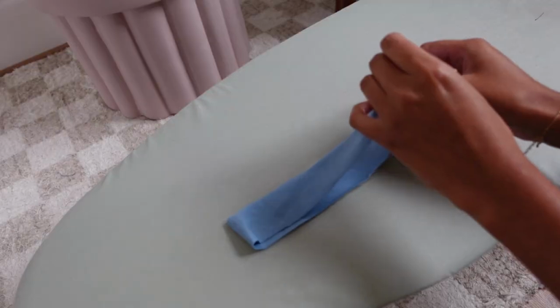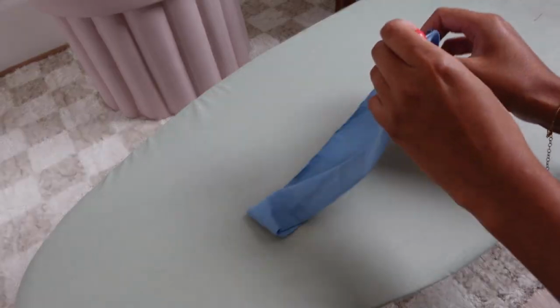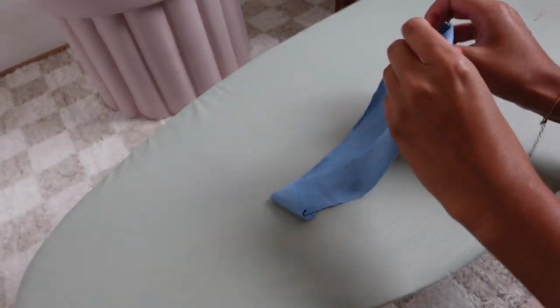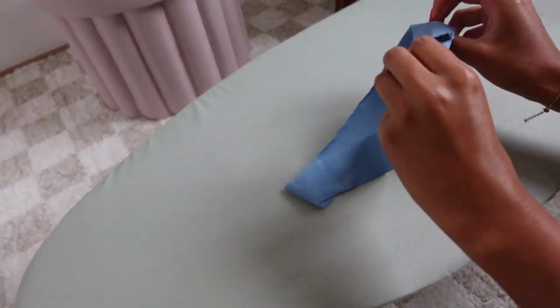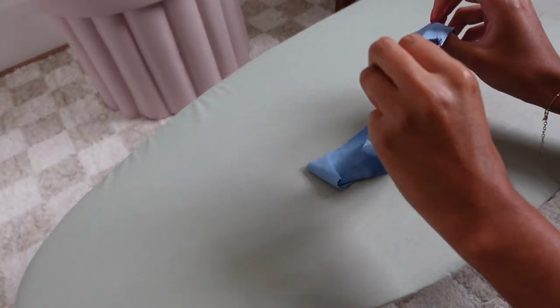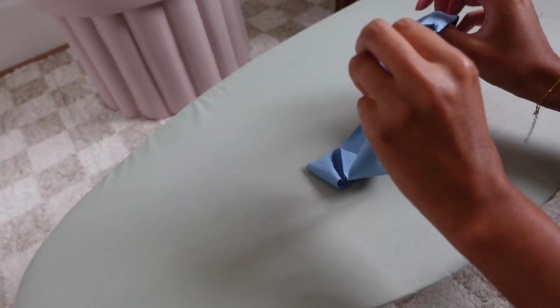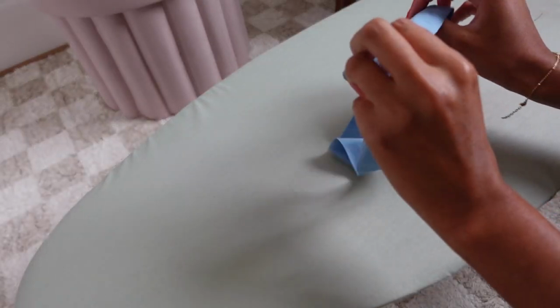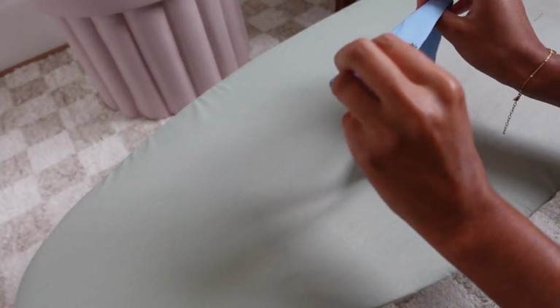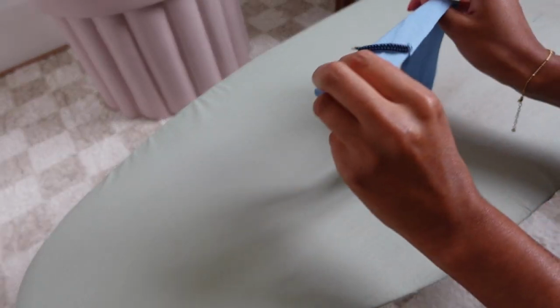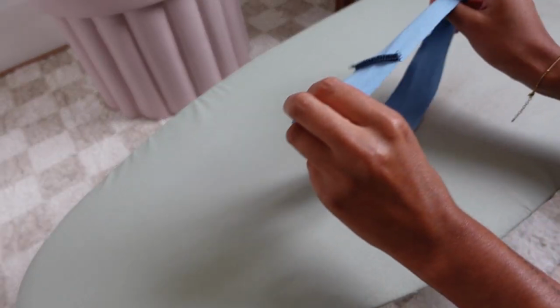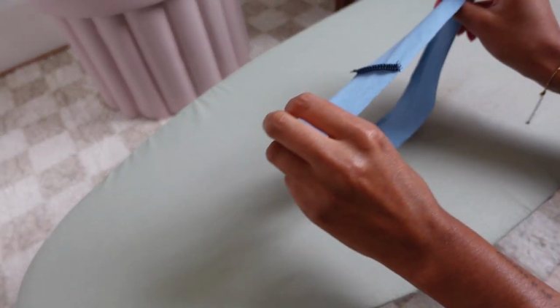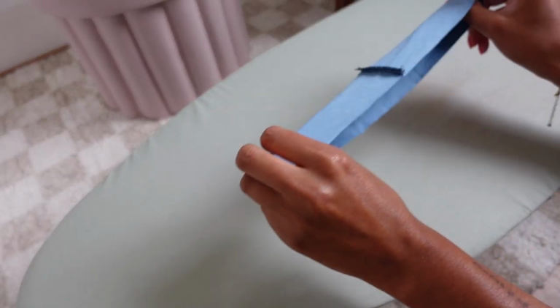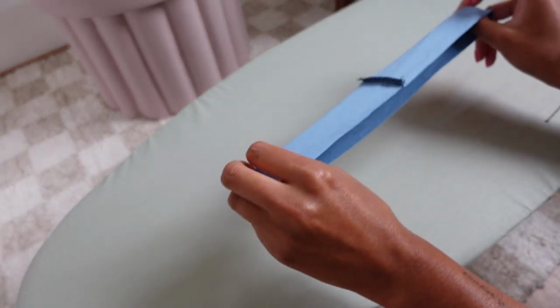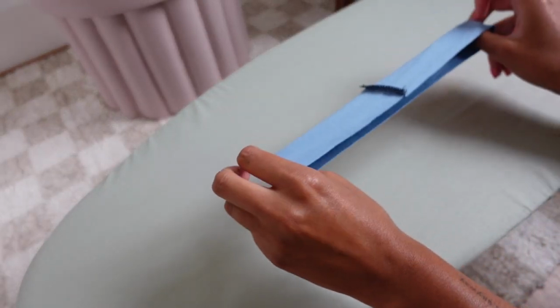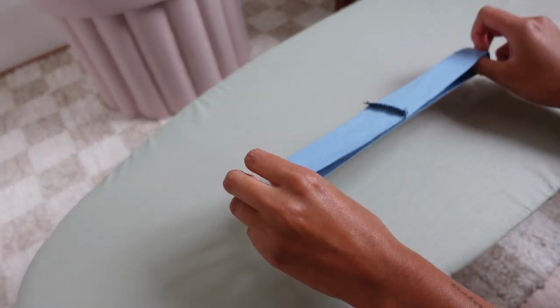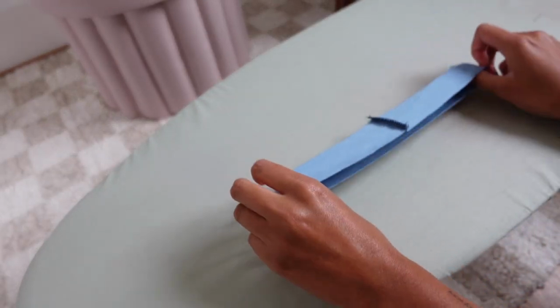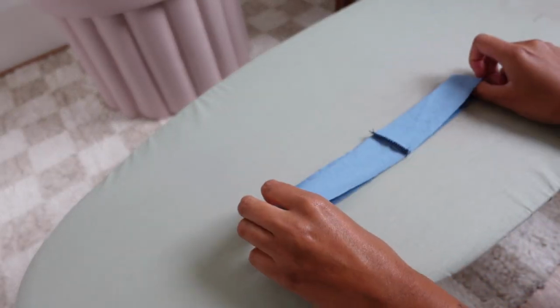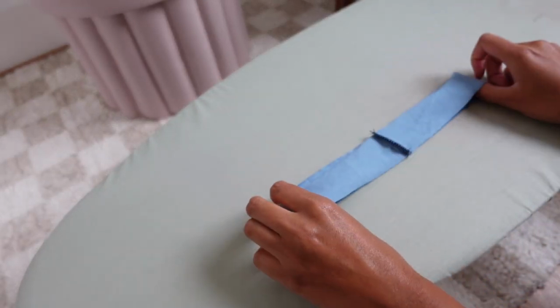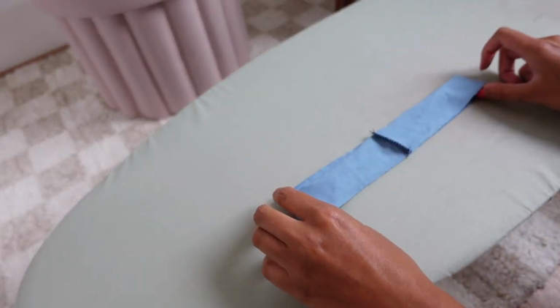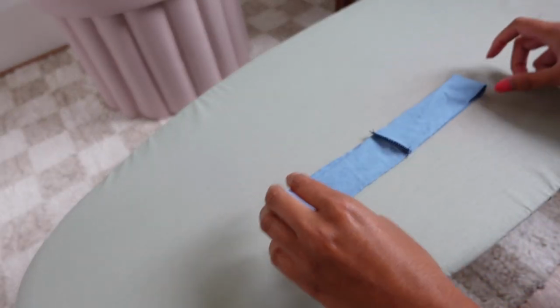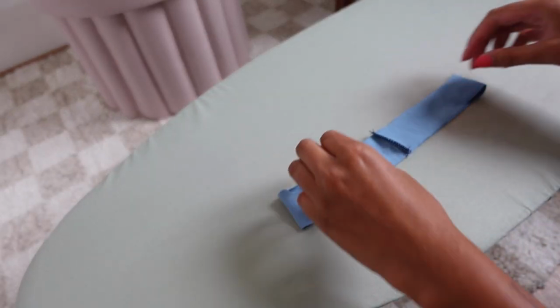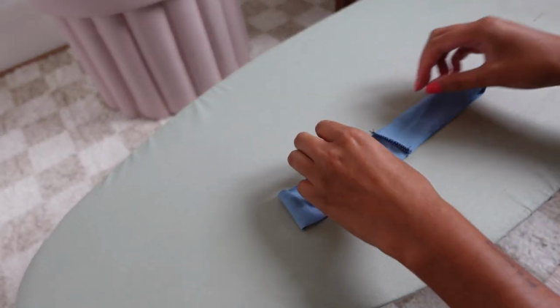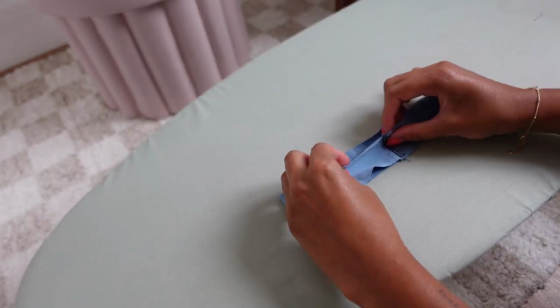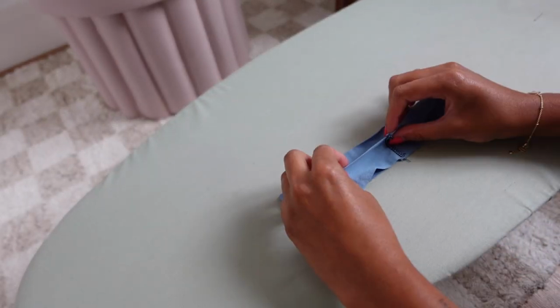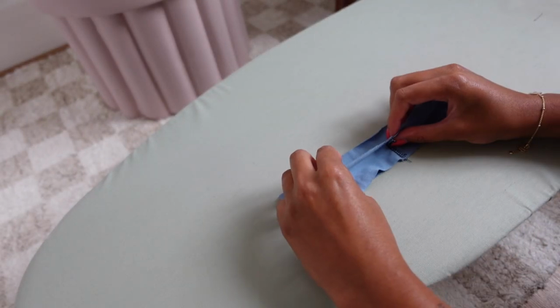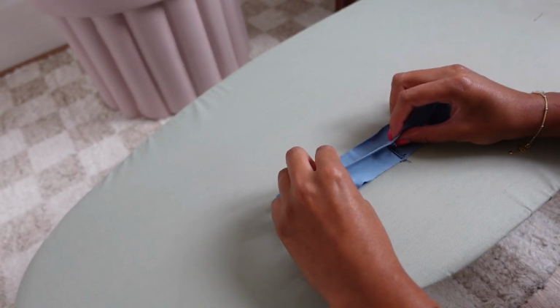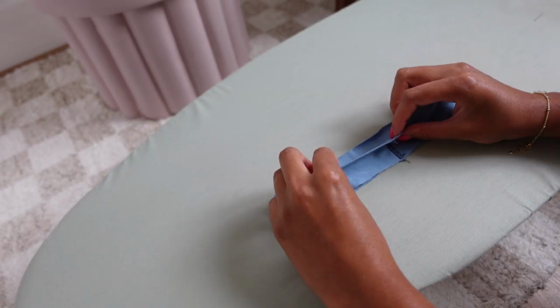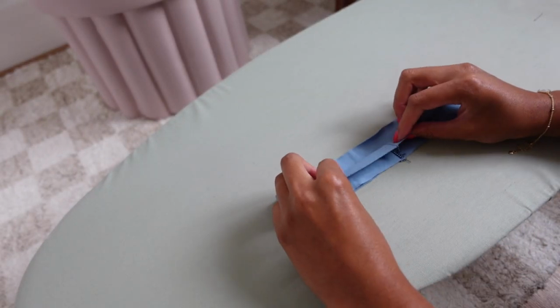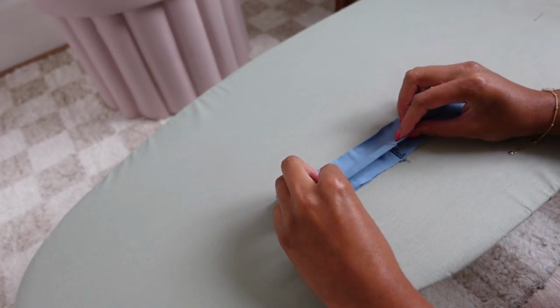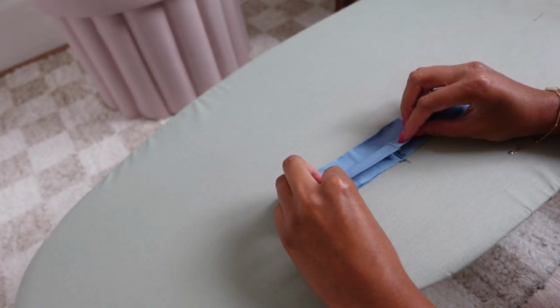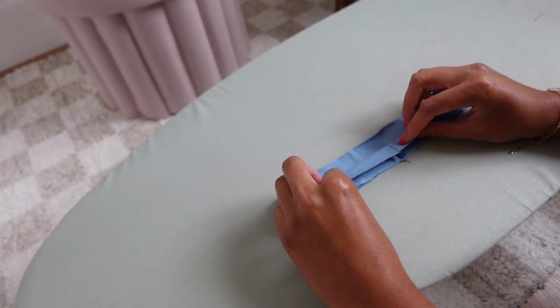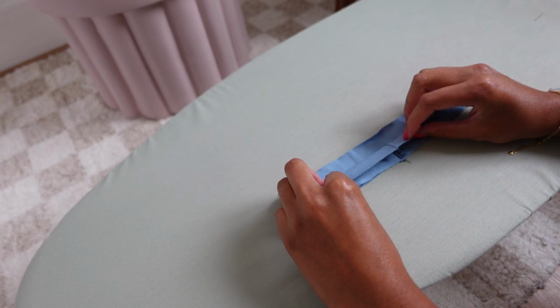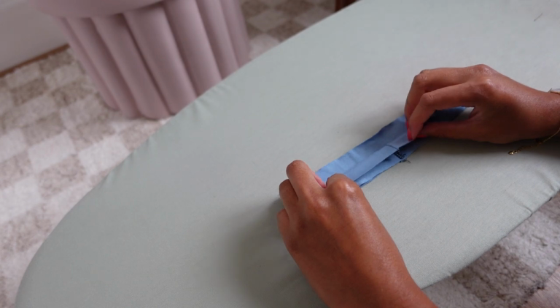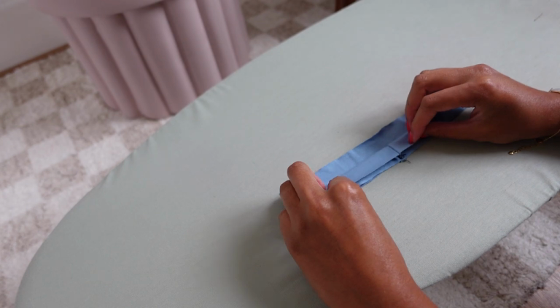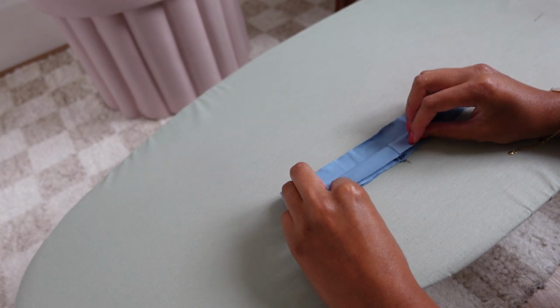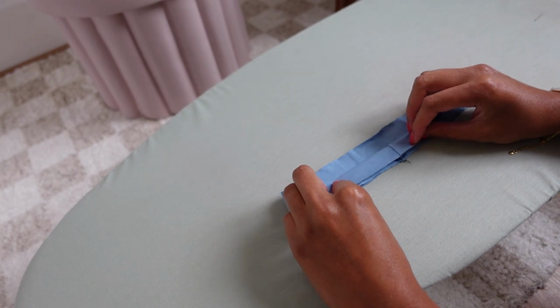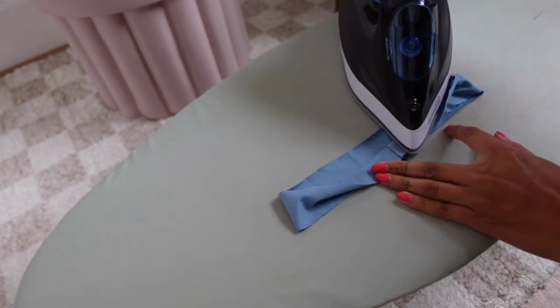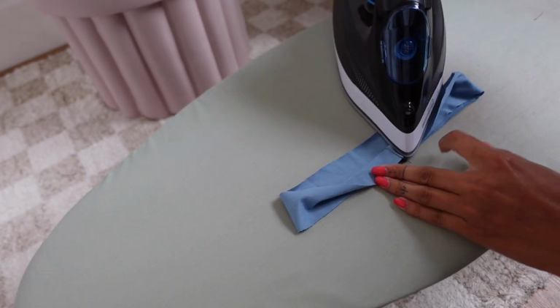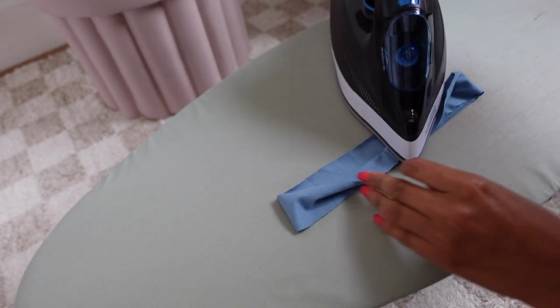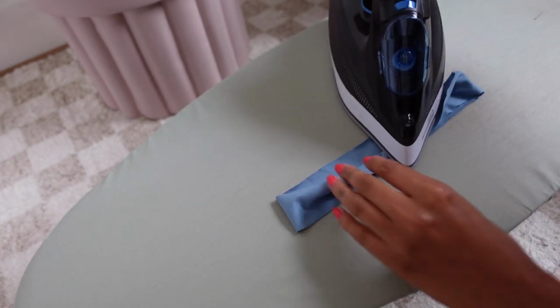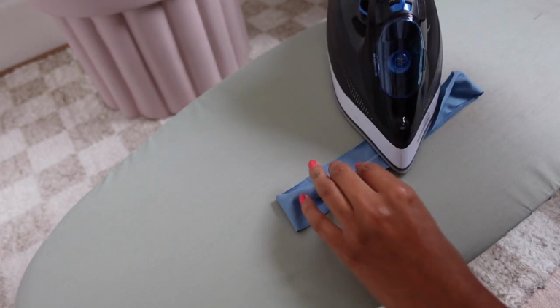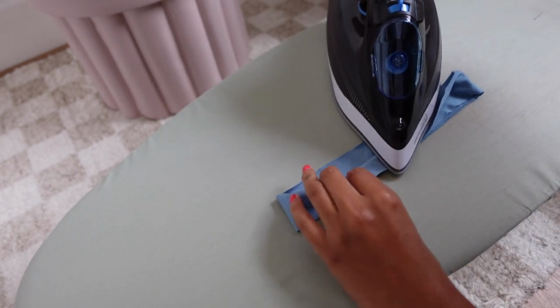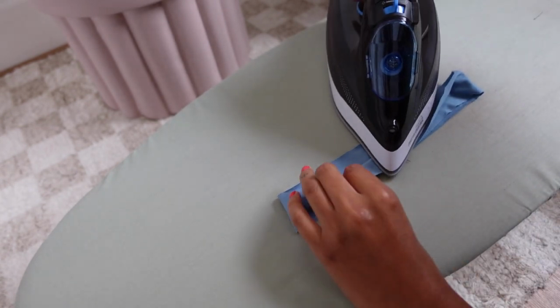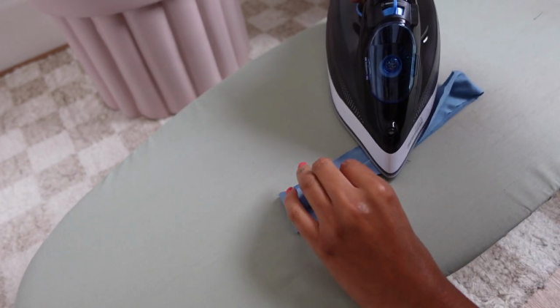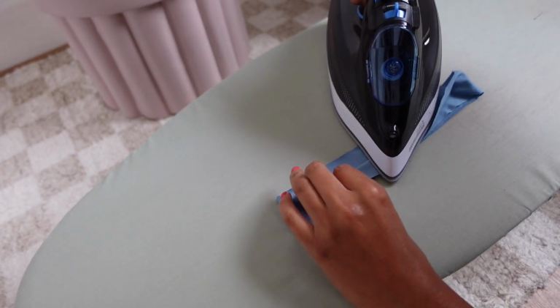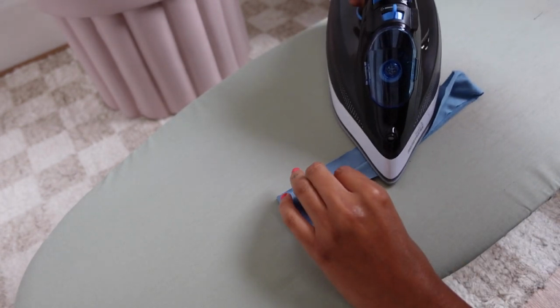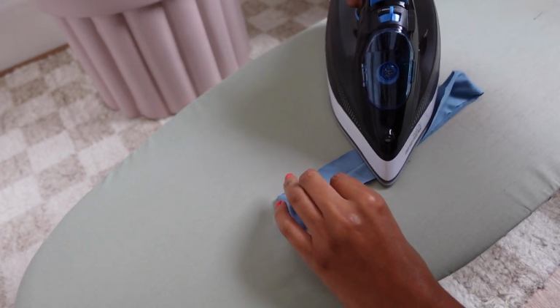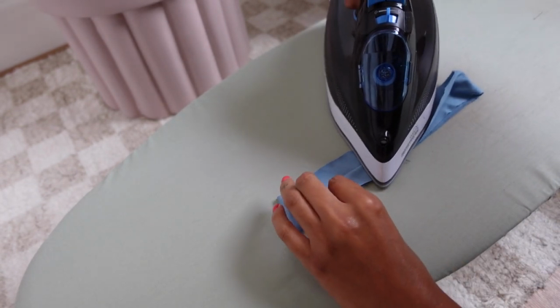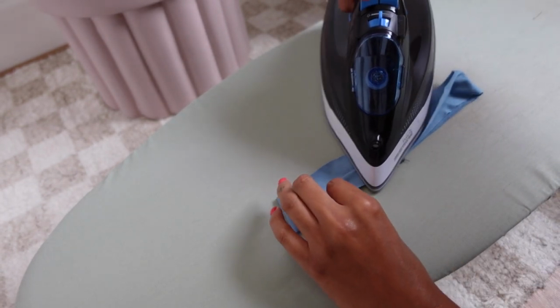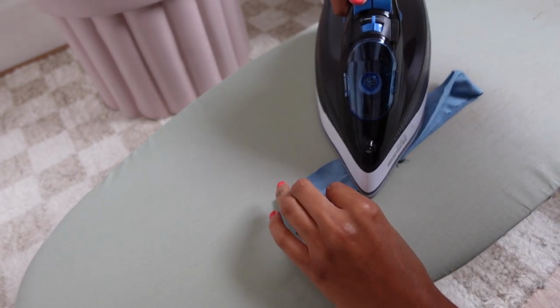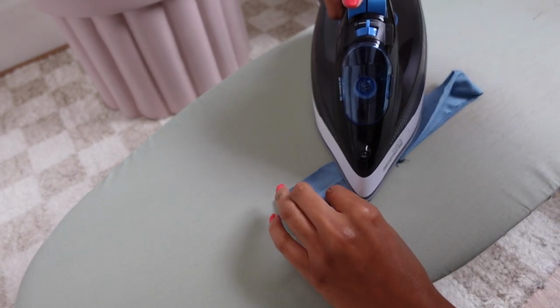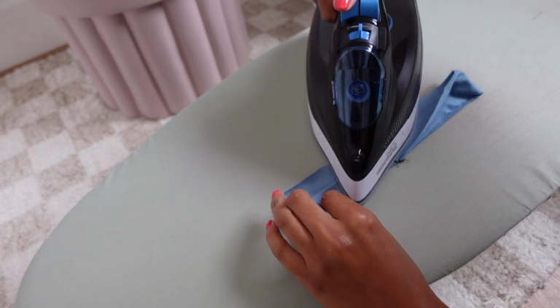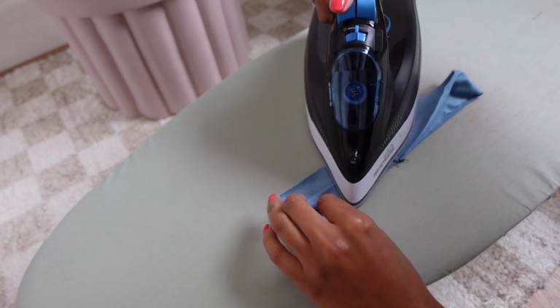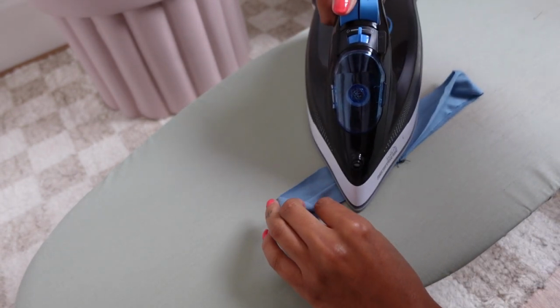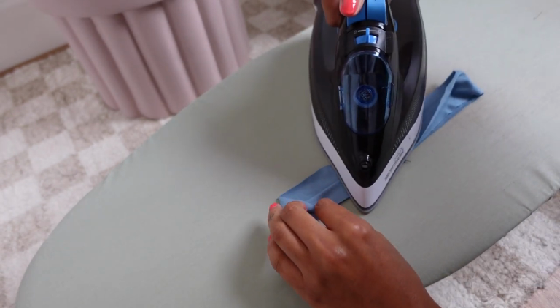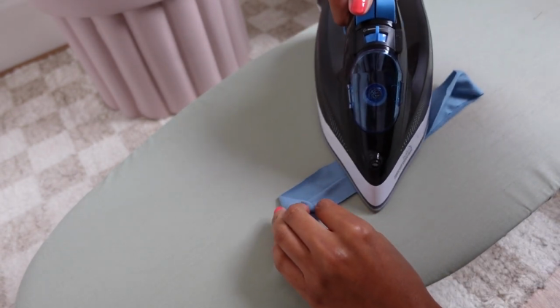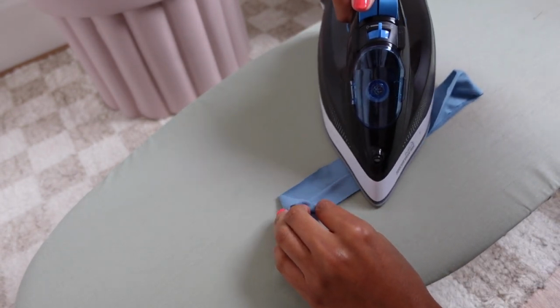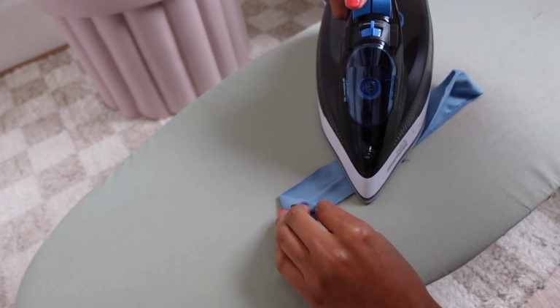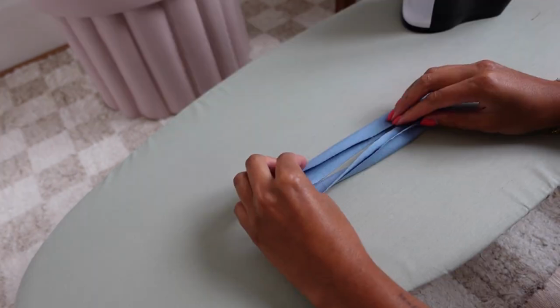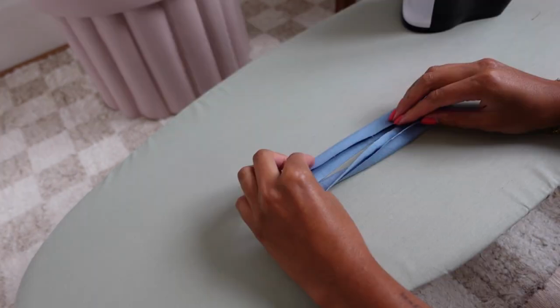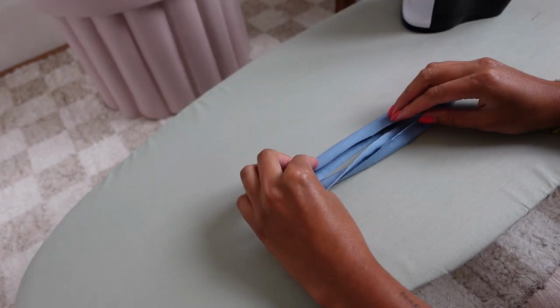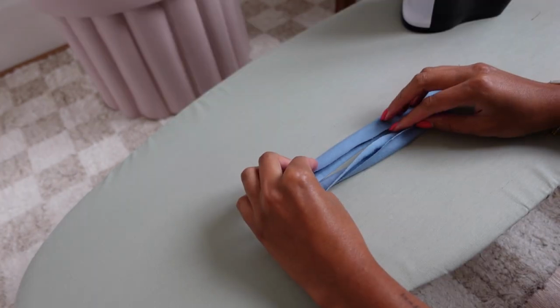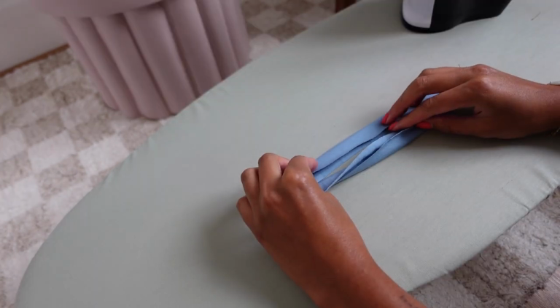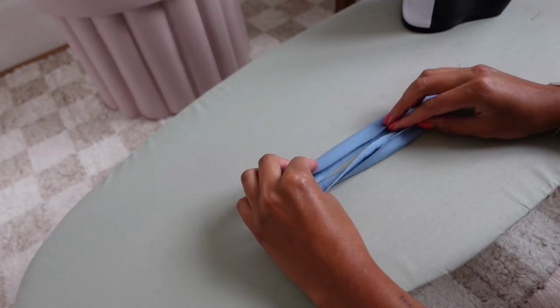Next we fold the neckband in half and make sure that wrong sides are together, and we're going to press this flat.